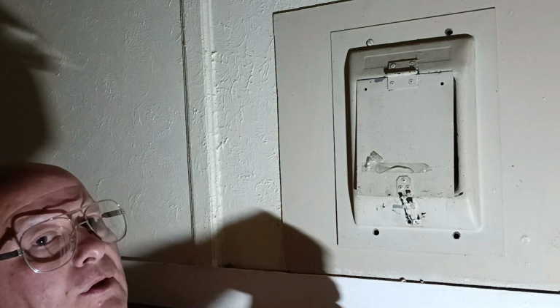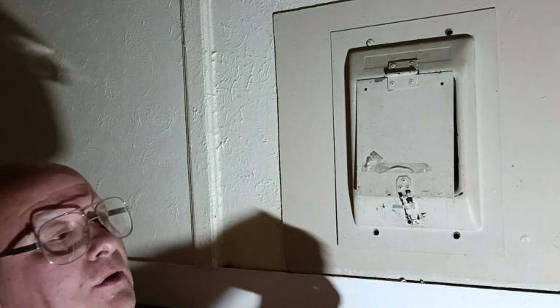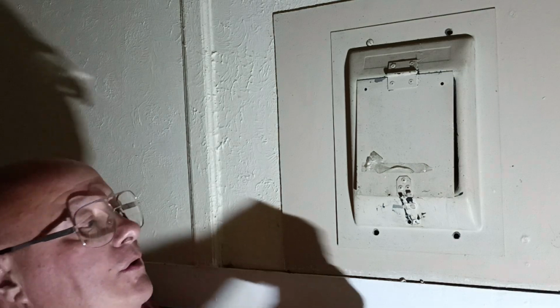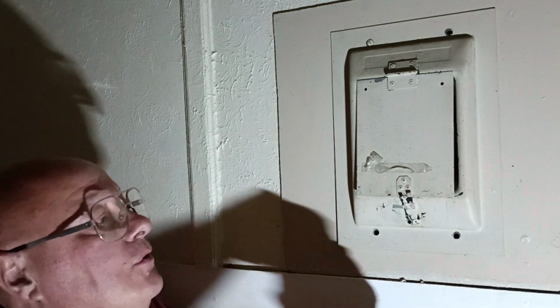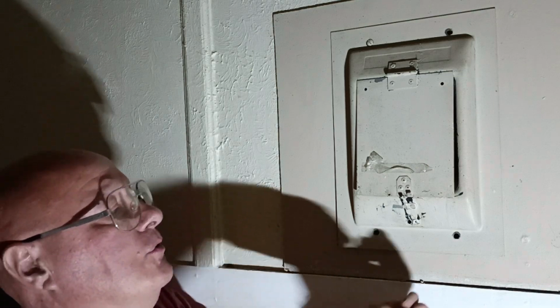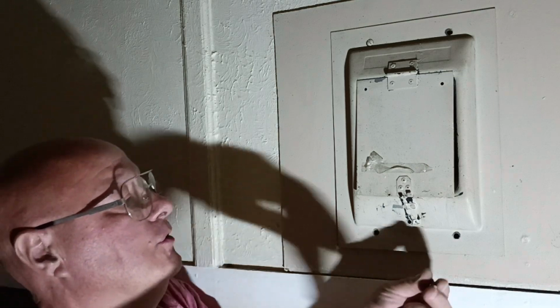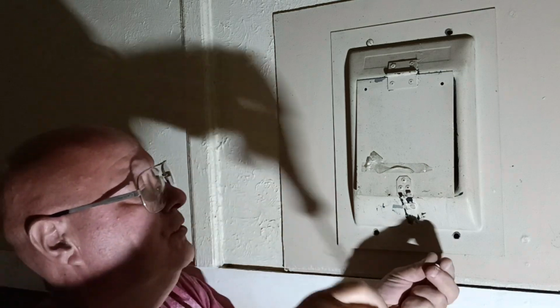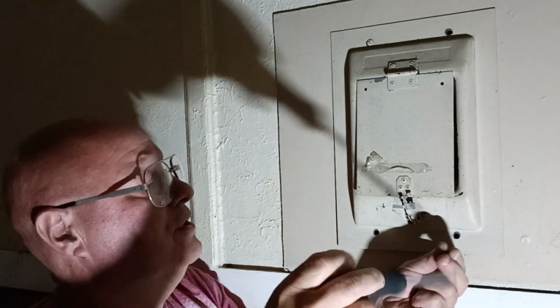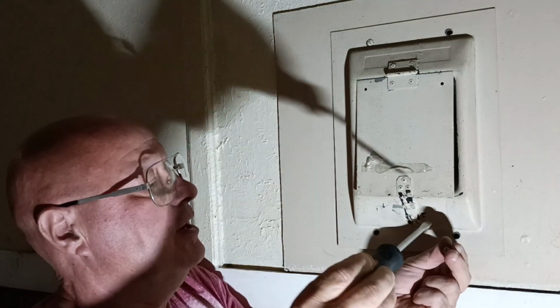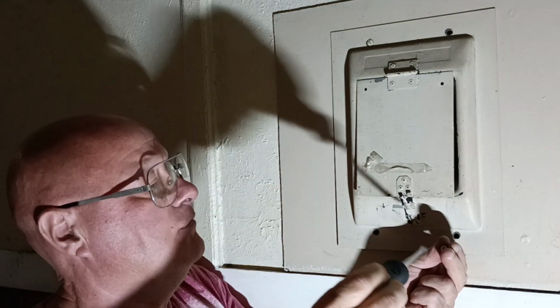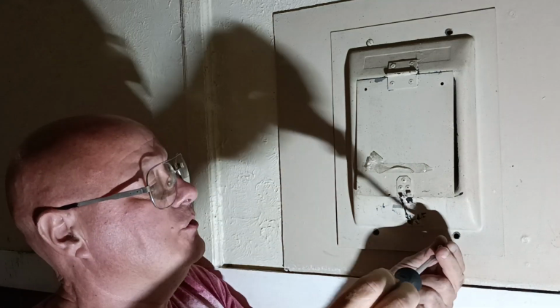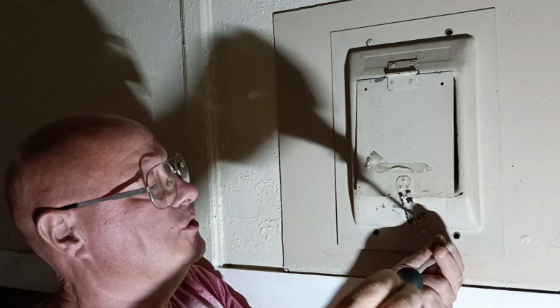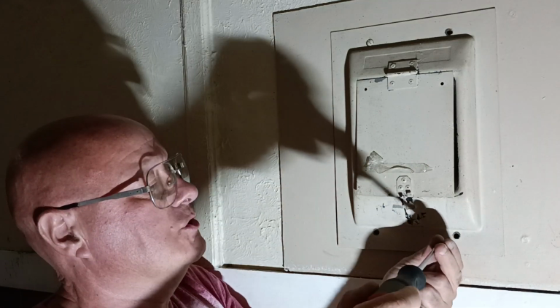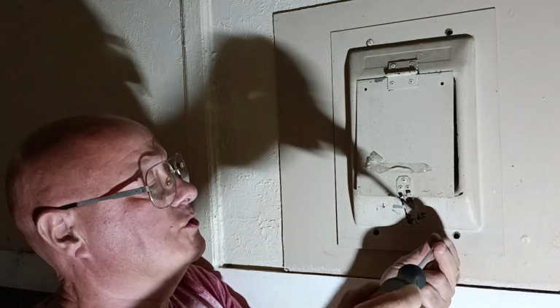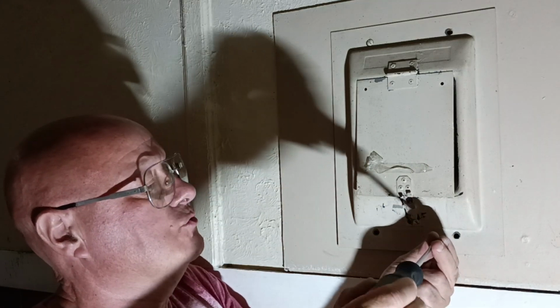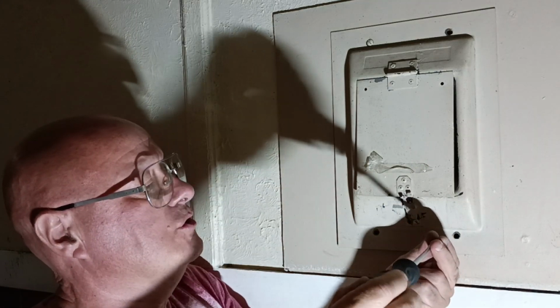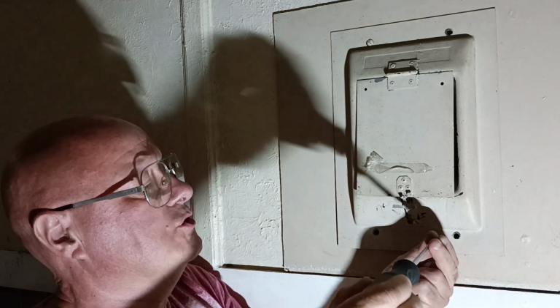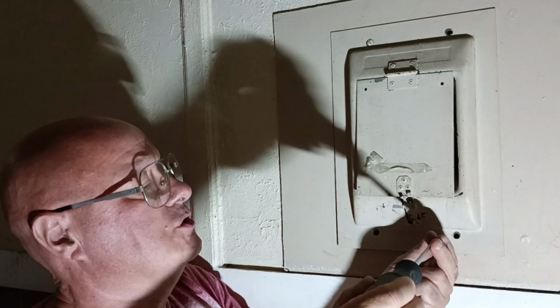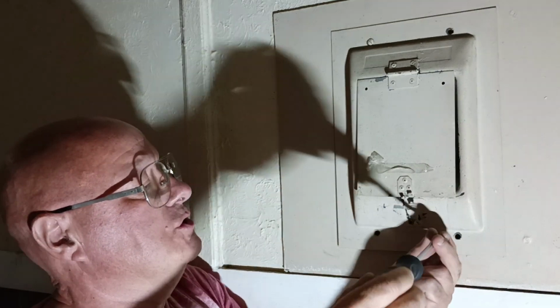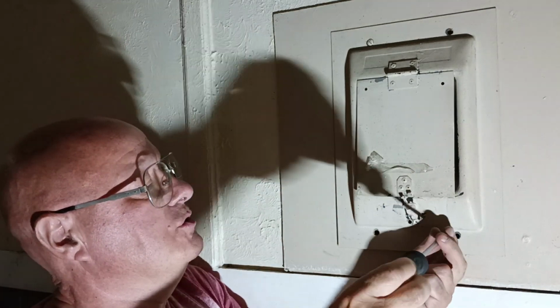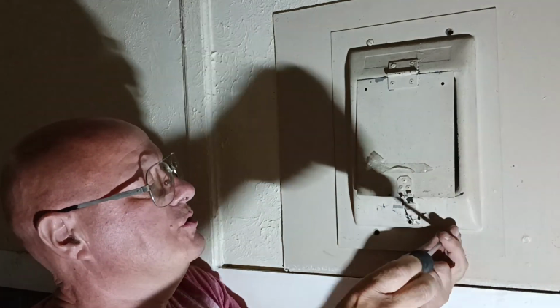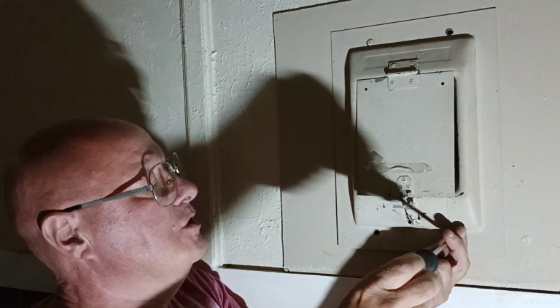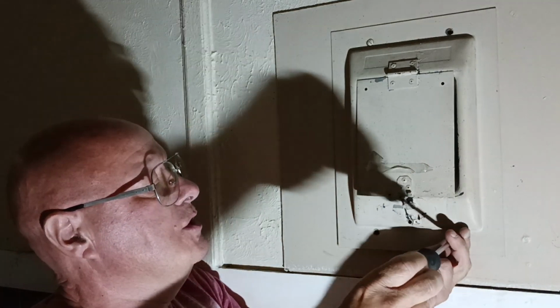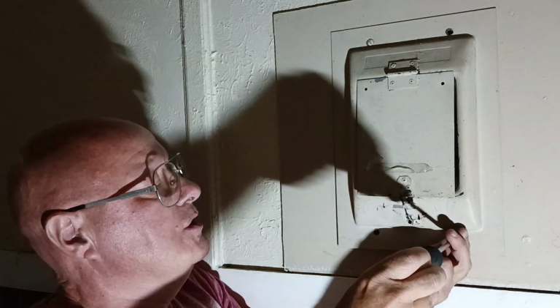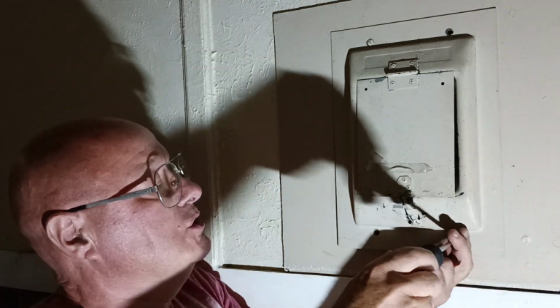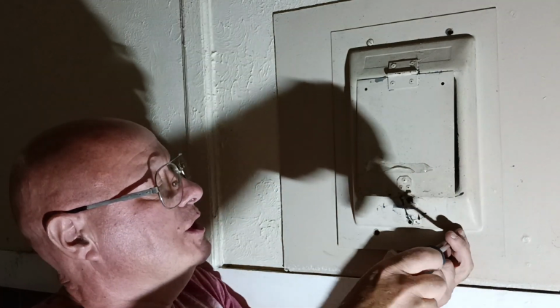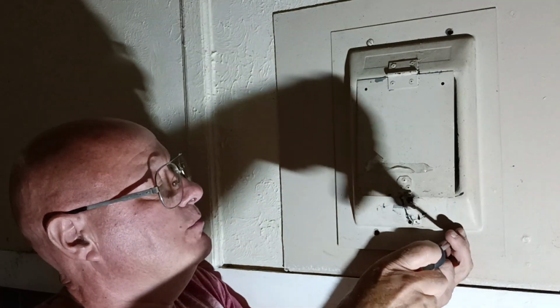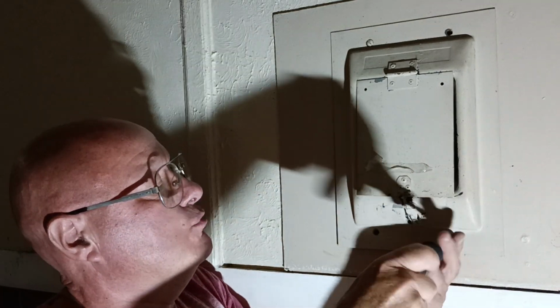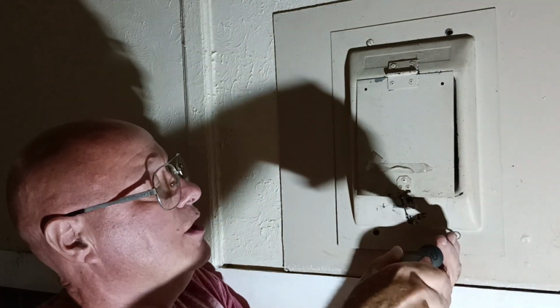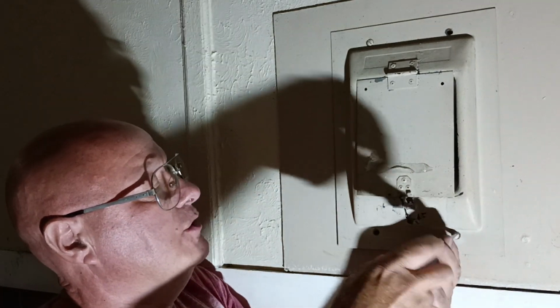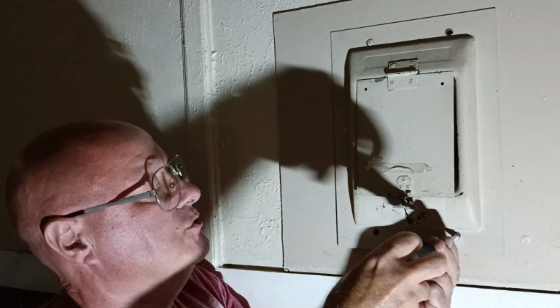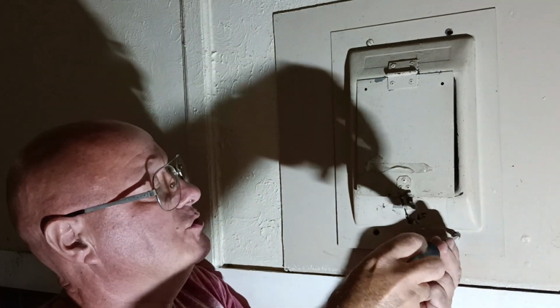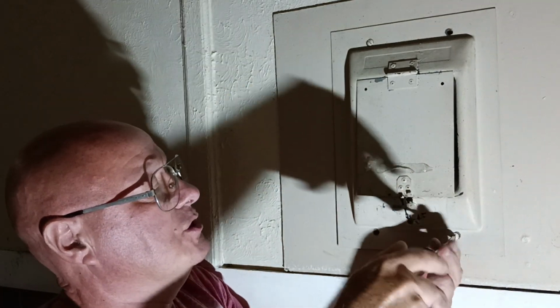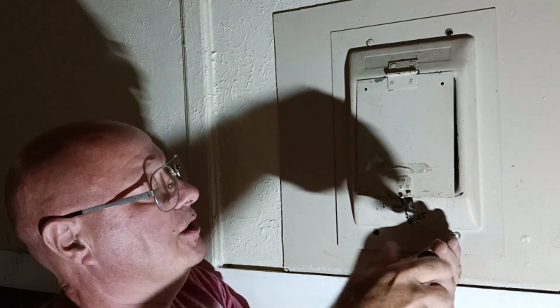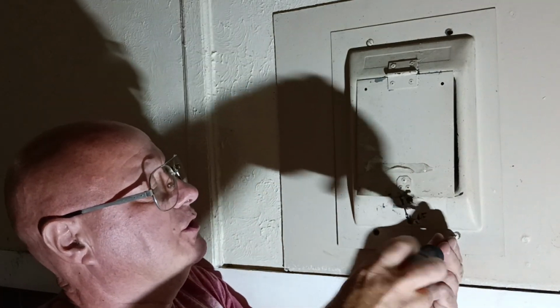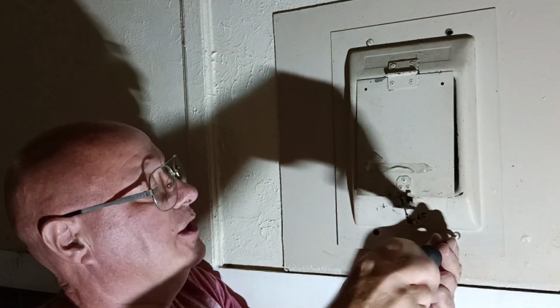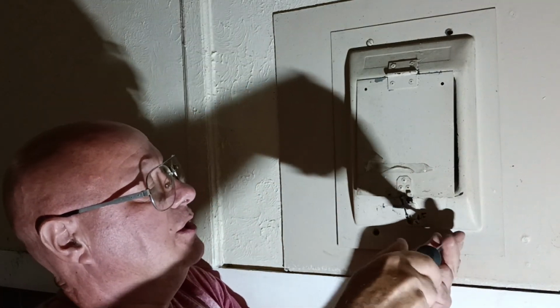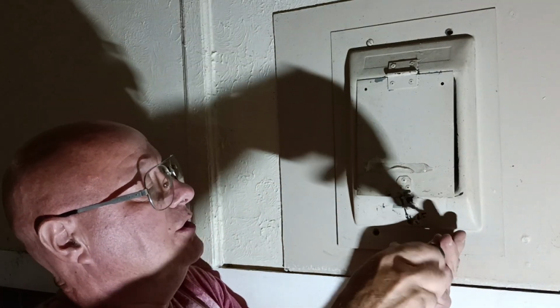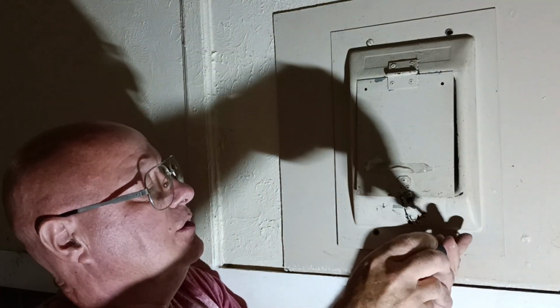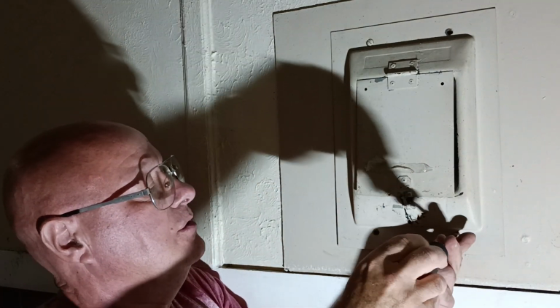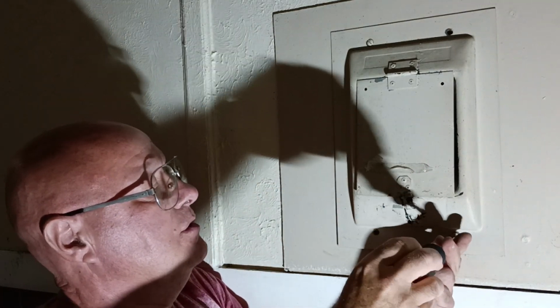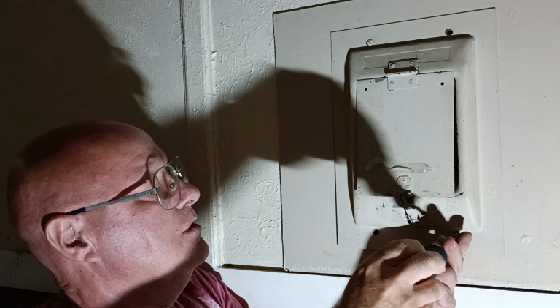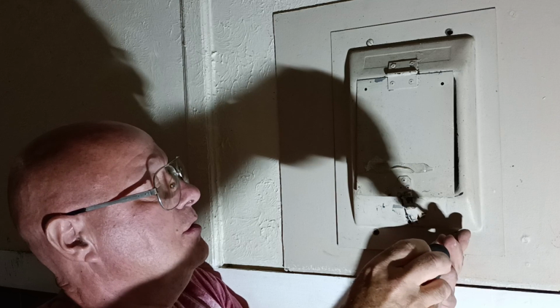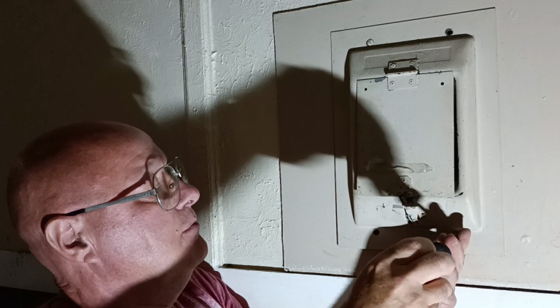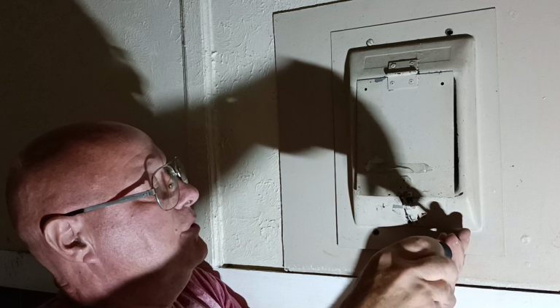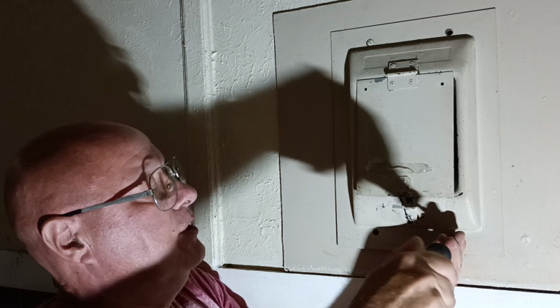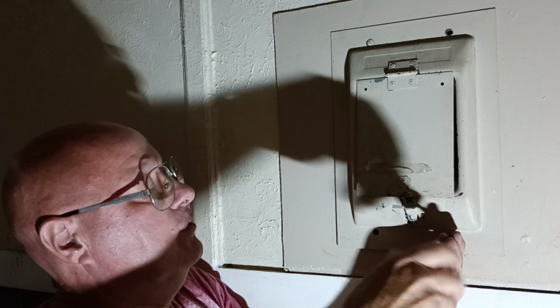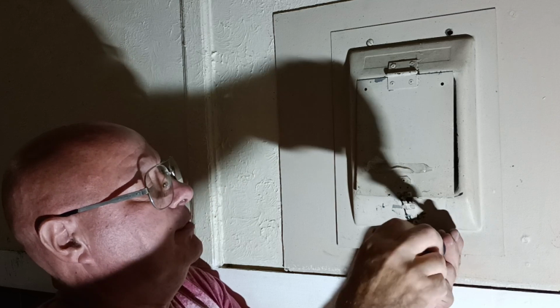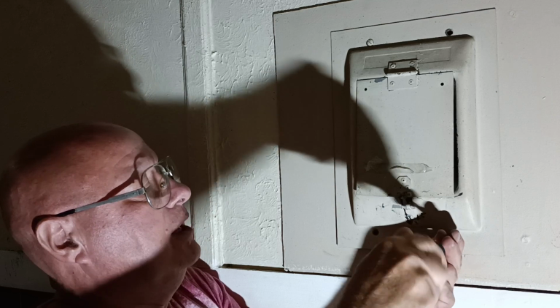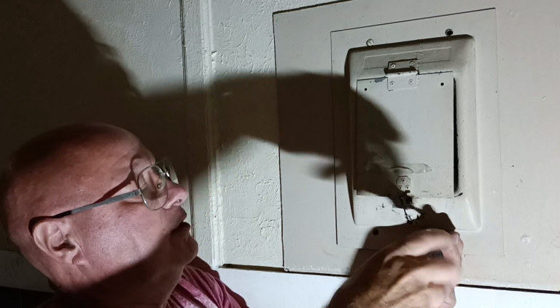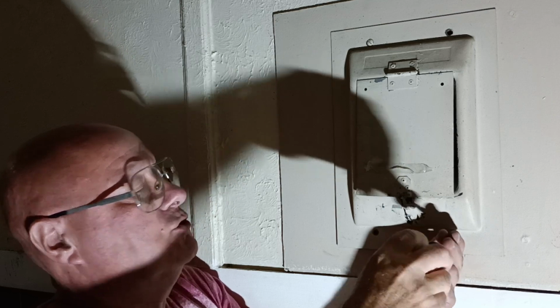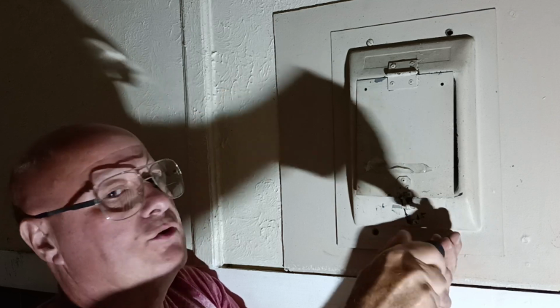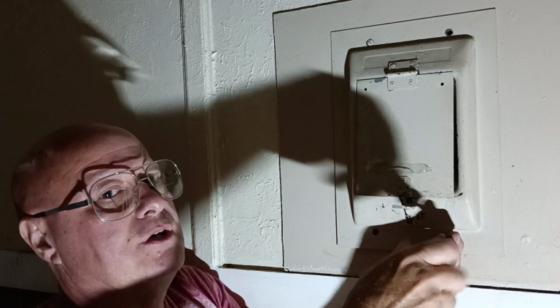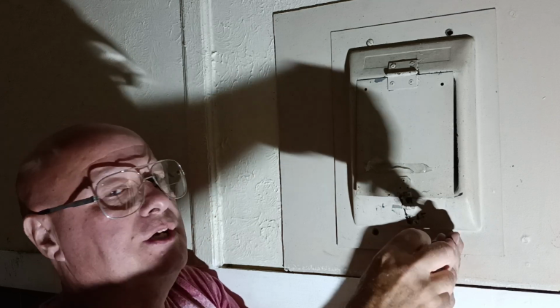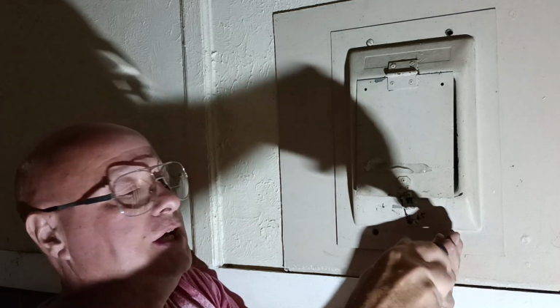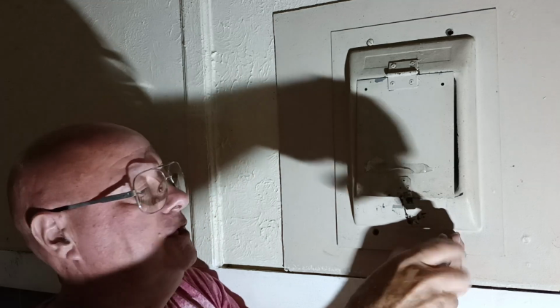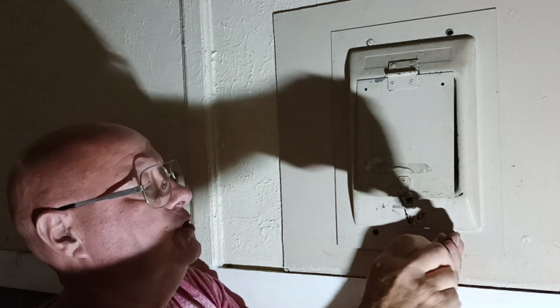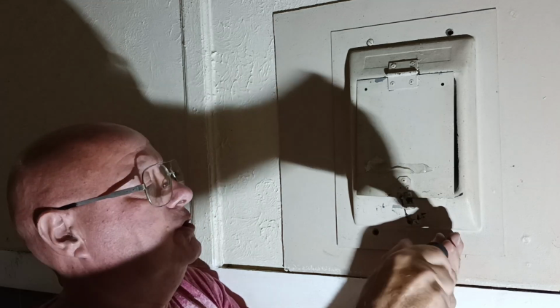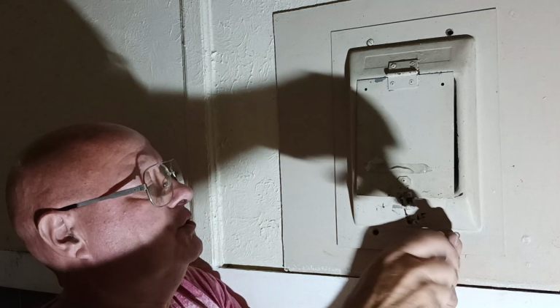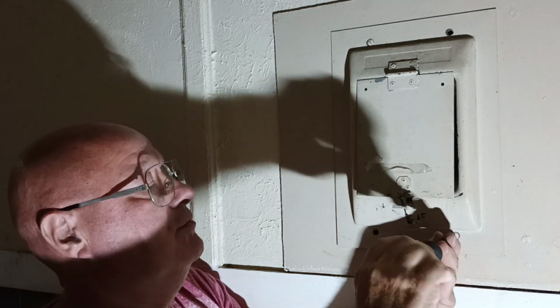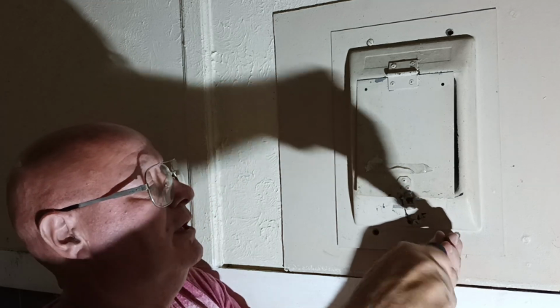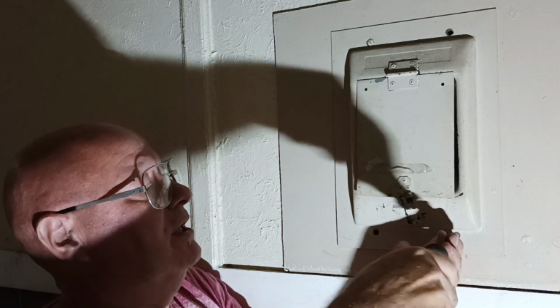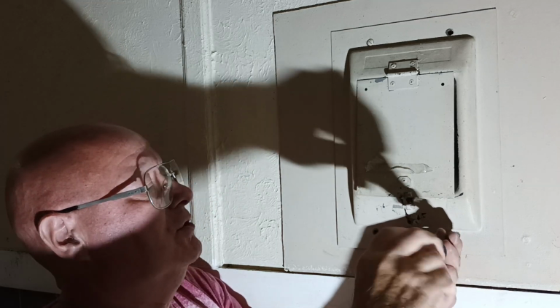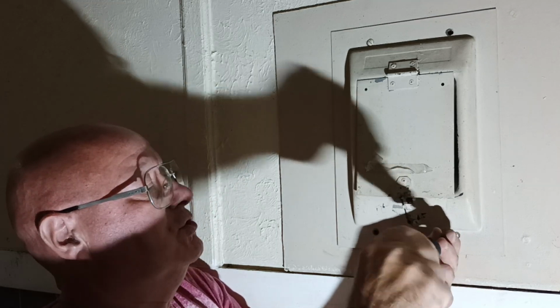So you never just twist and tape wires like that in a panel box or in any junction box.